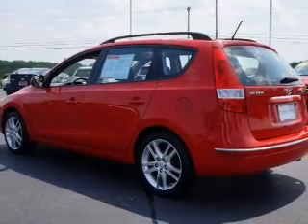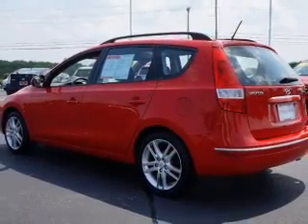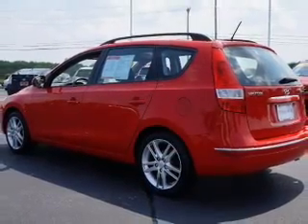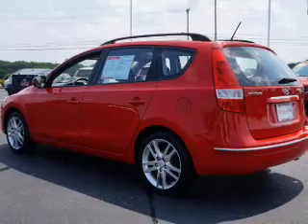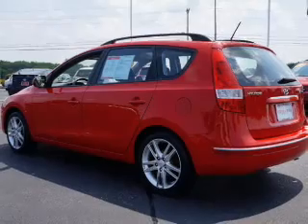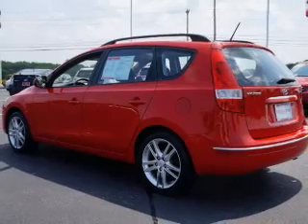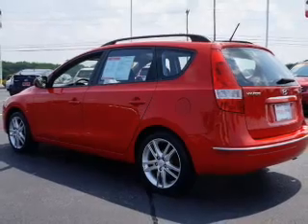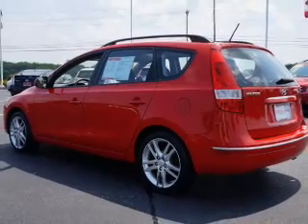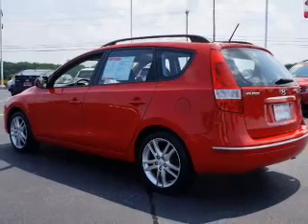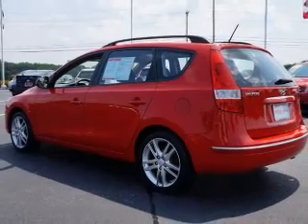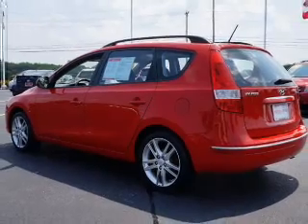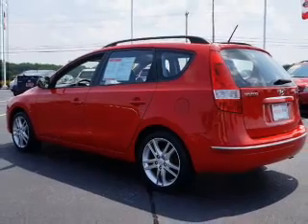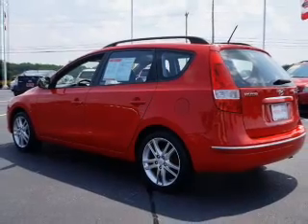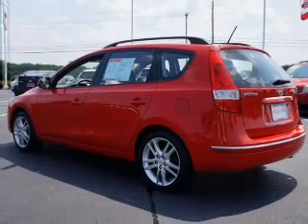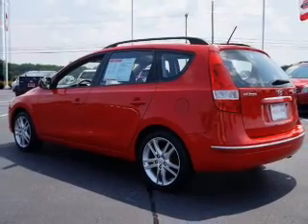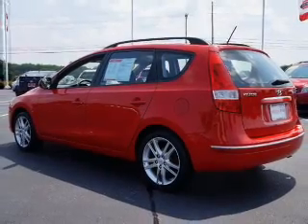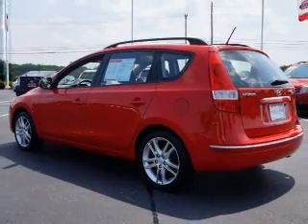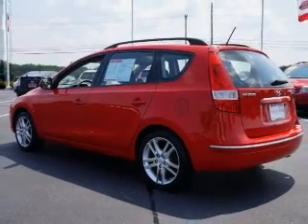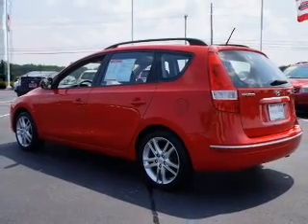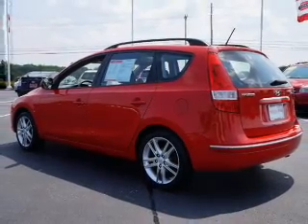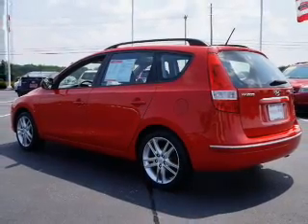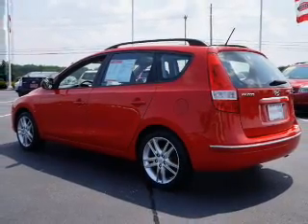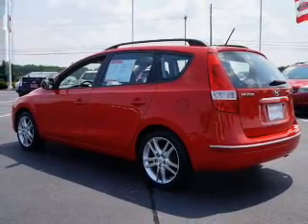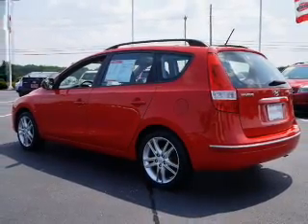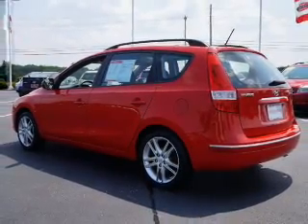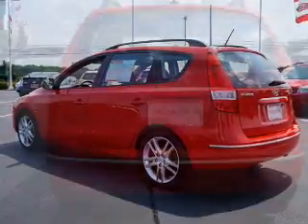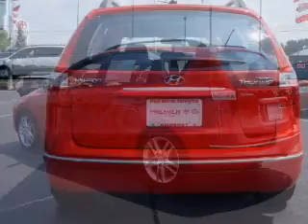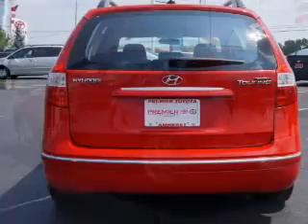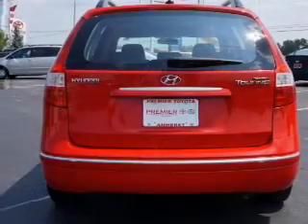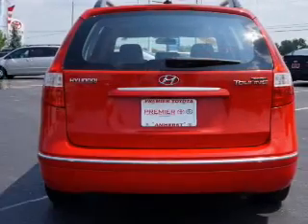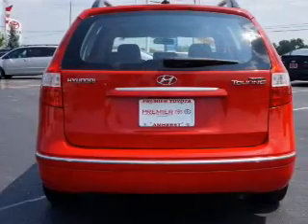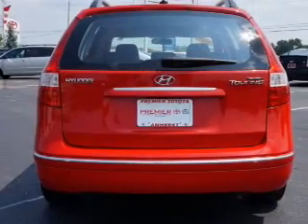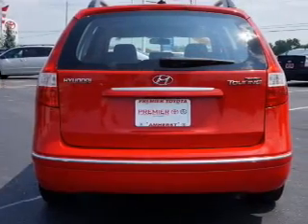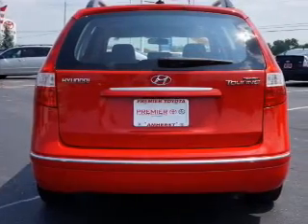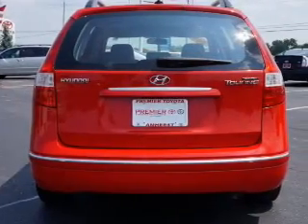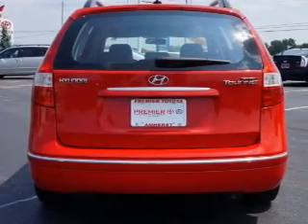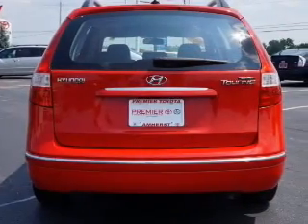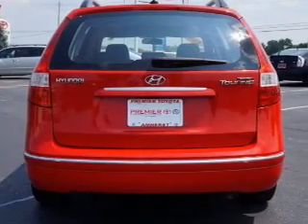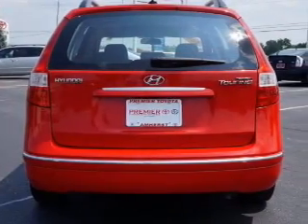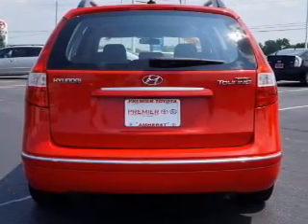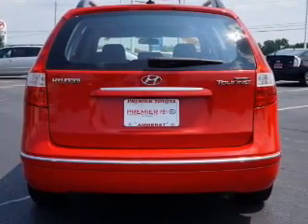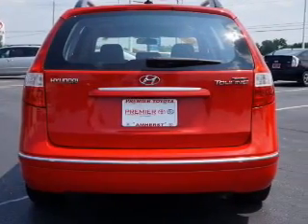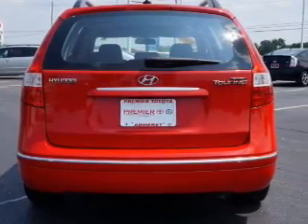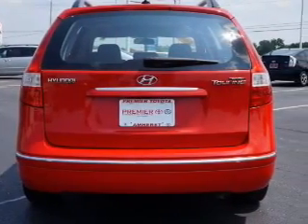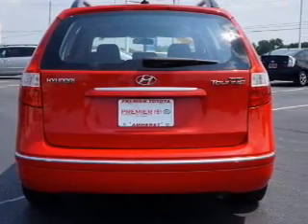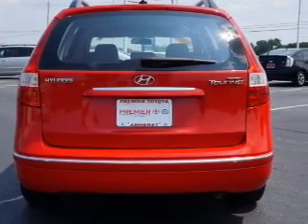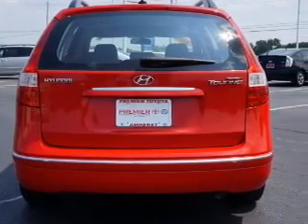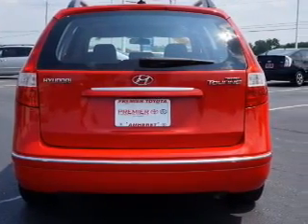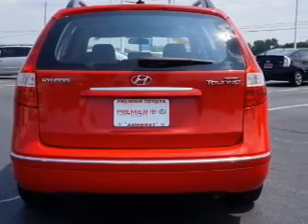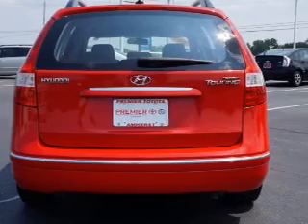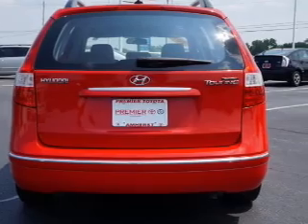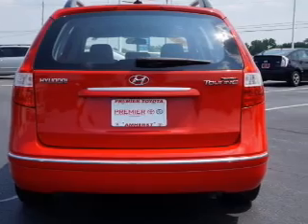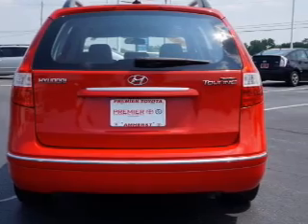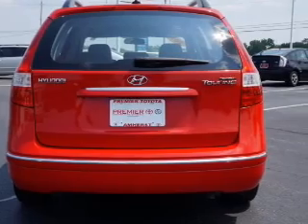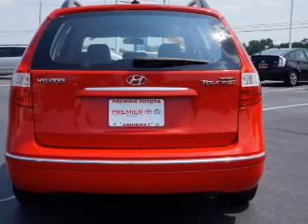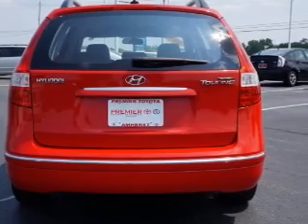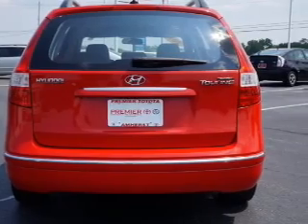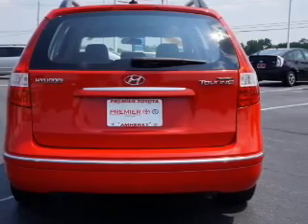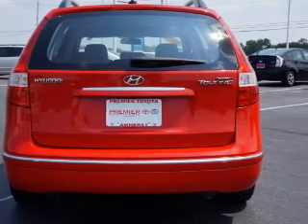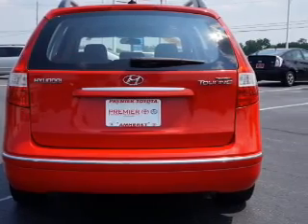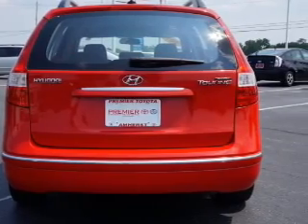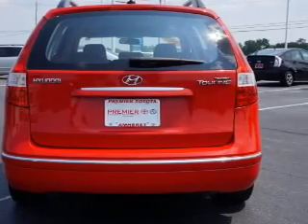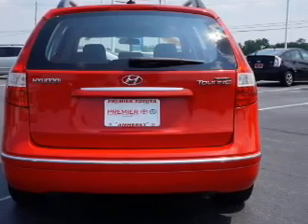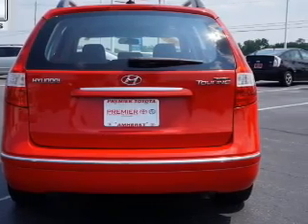Anti-lock brakes help you bring your vehicle to a safe stop. Indulge in the comfort of heated seats. Let the outside in with a built-in sunroof.